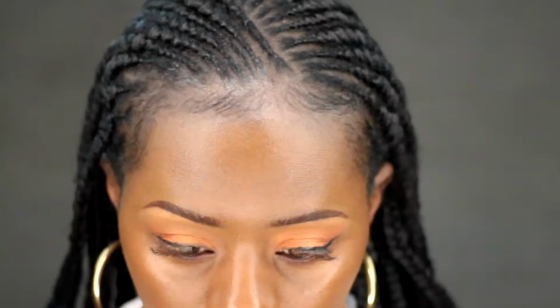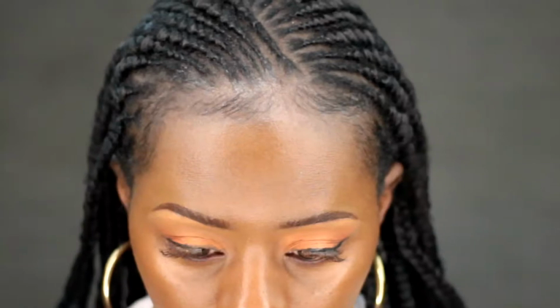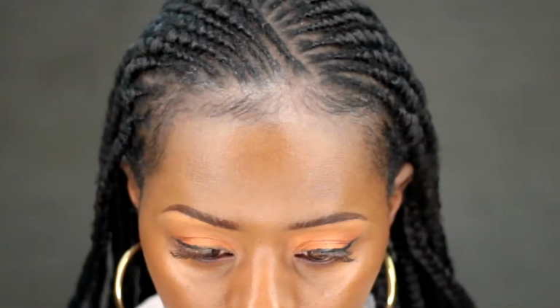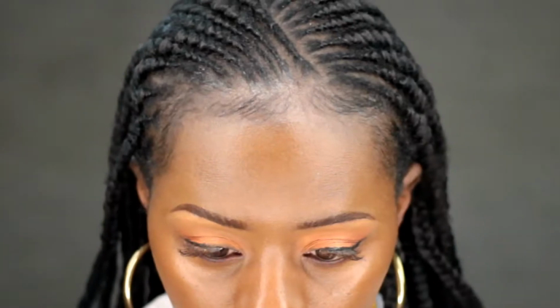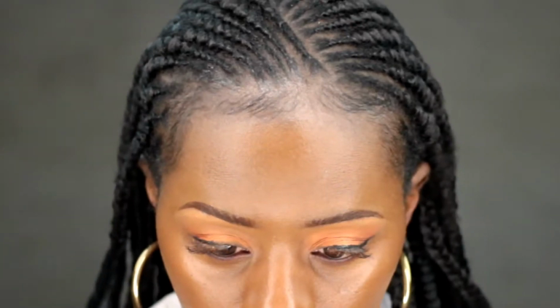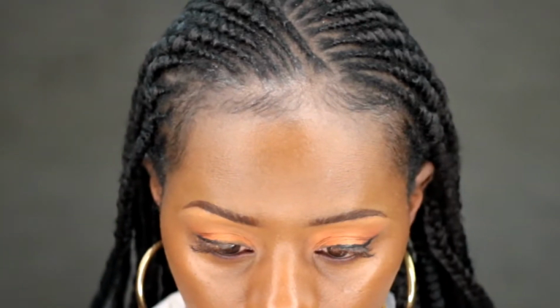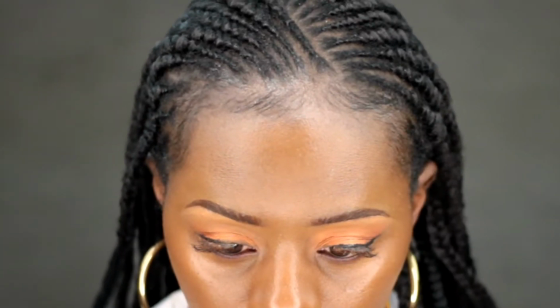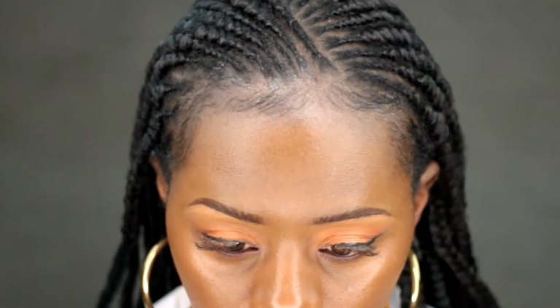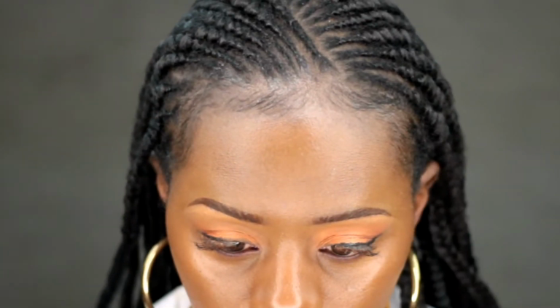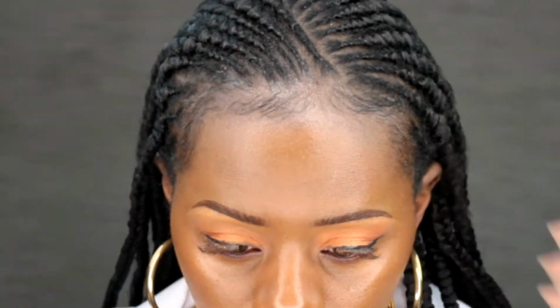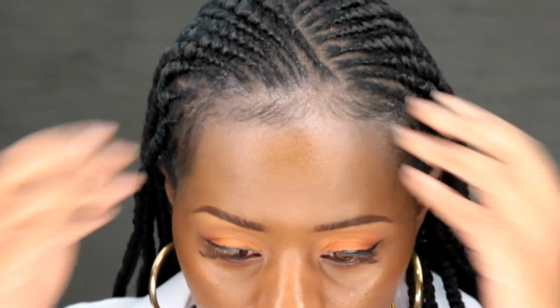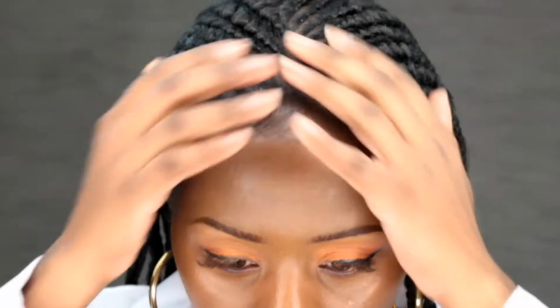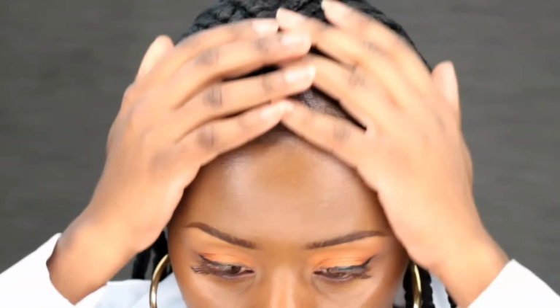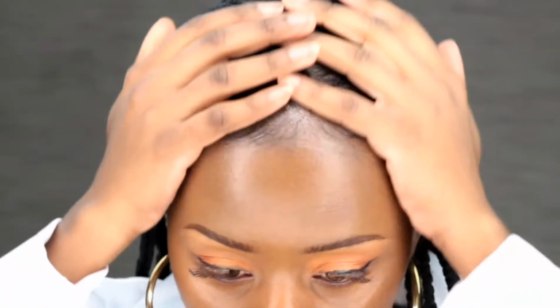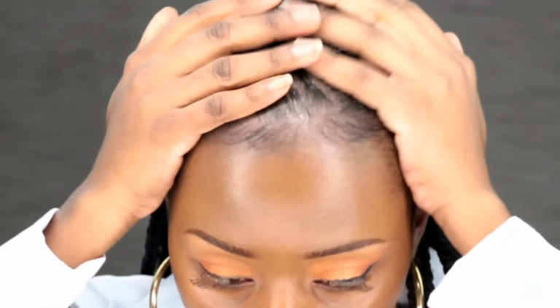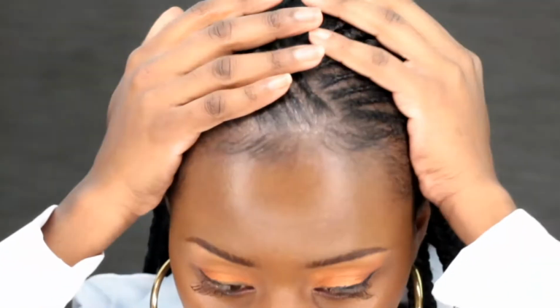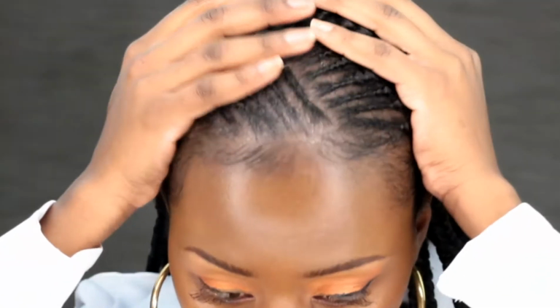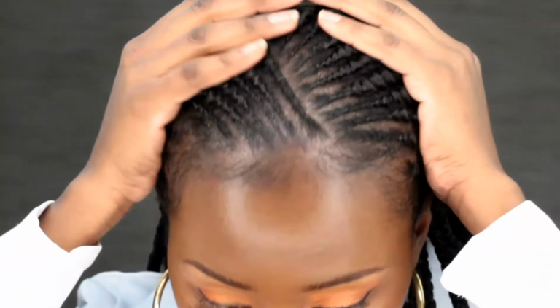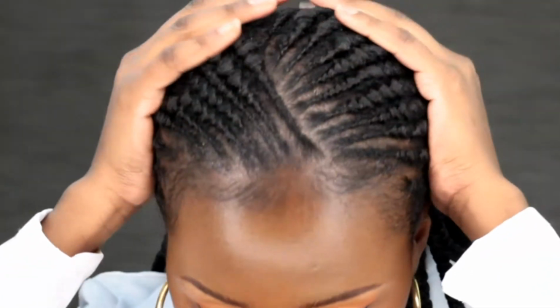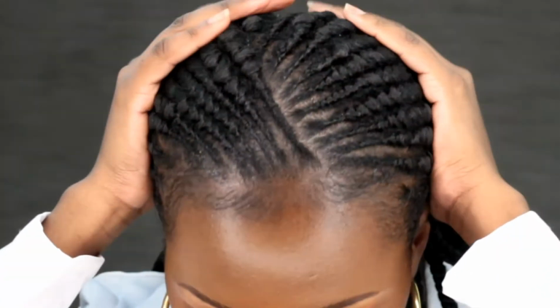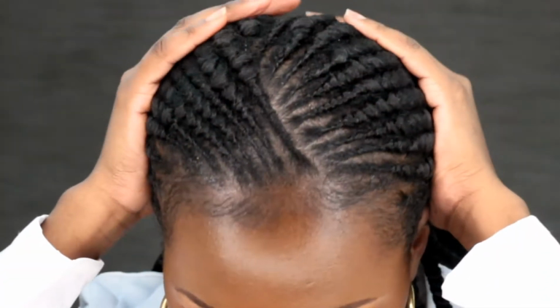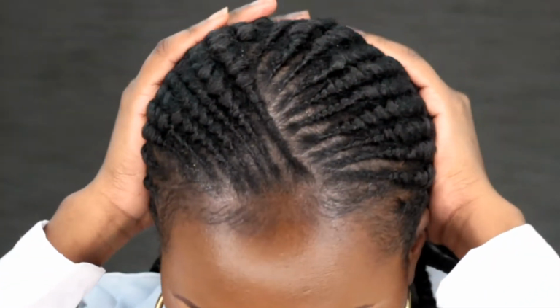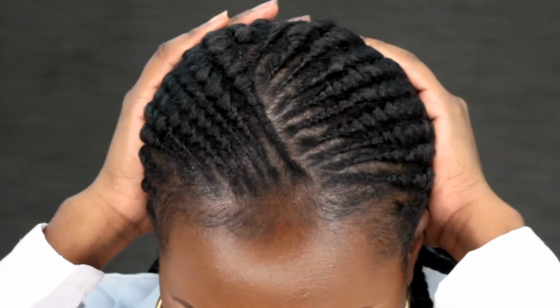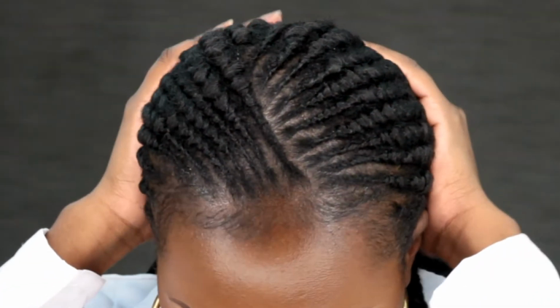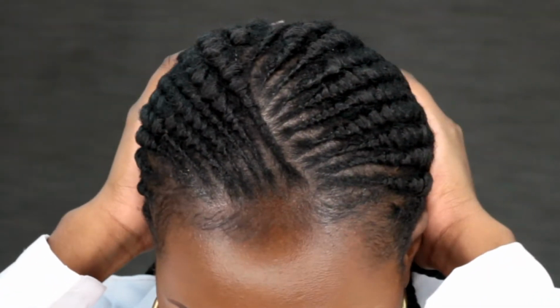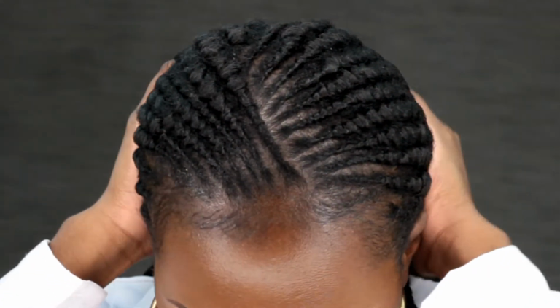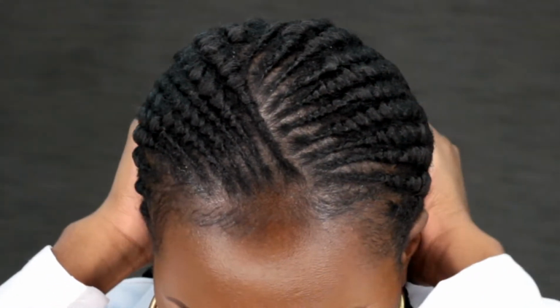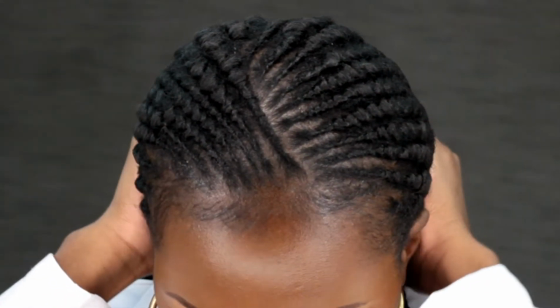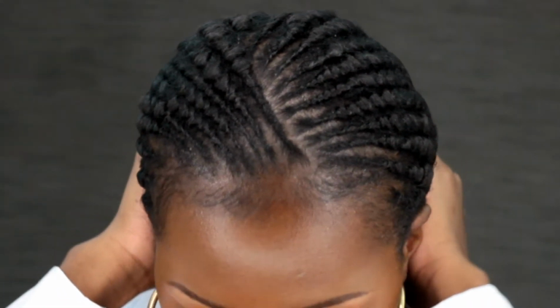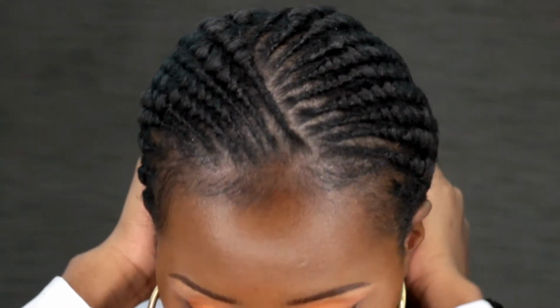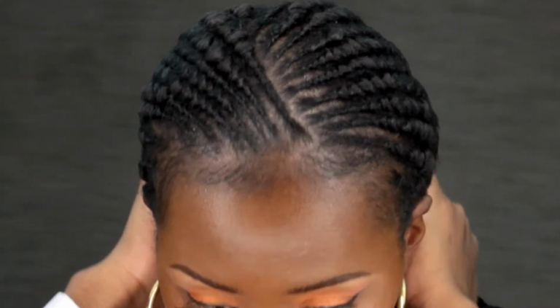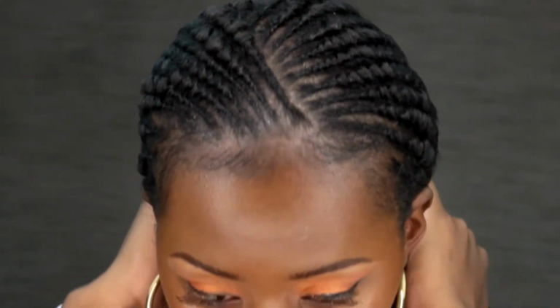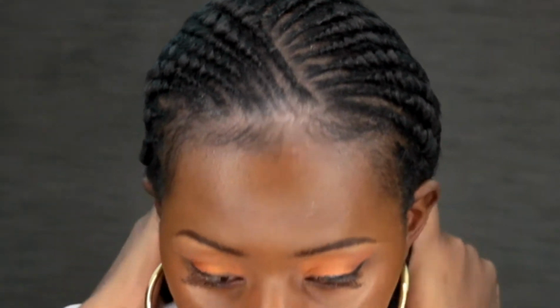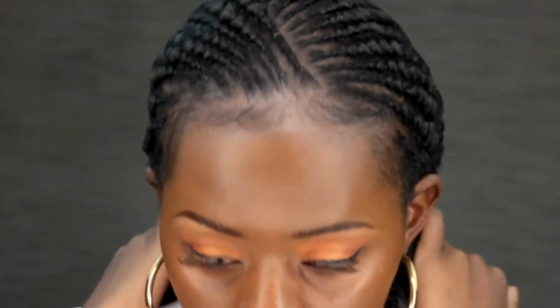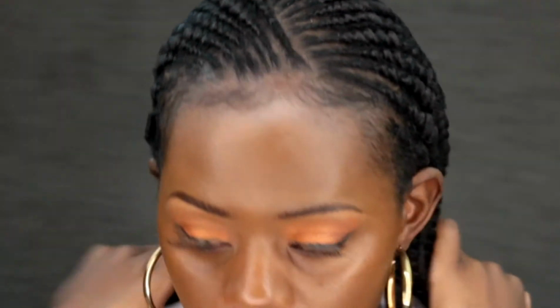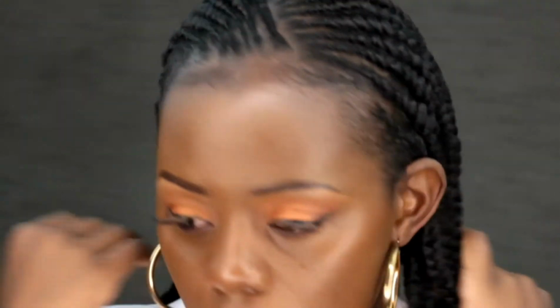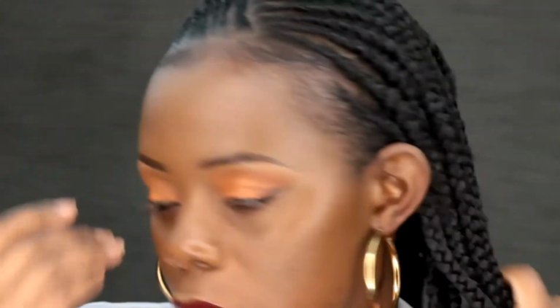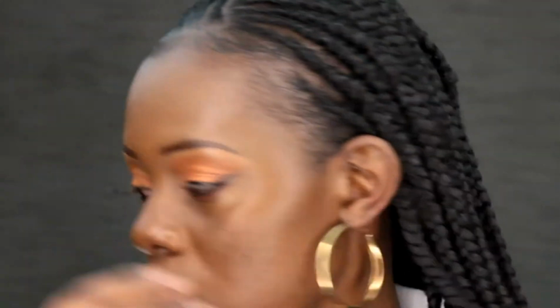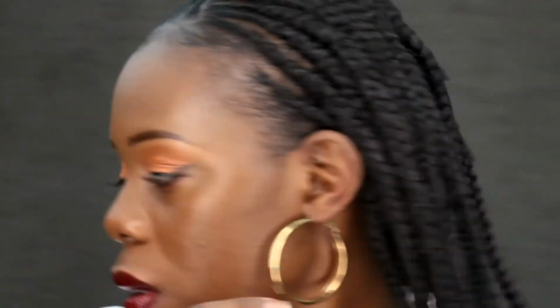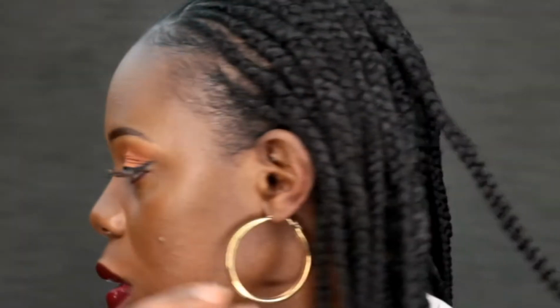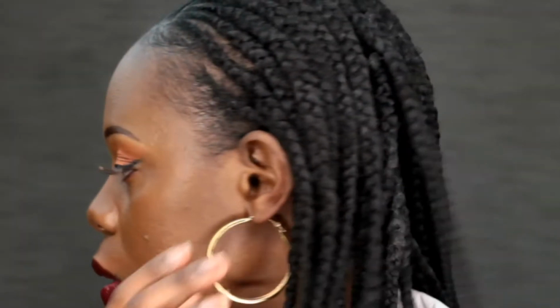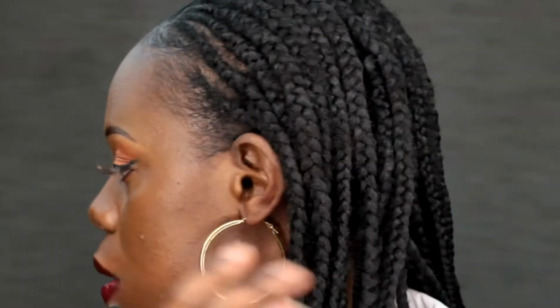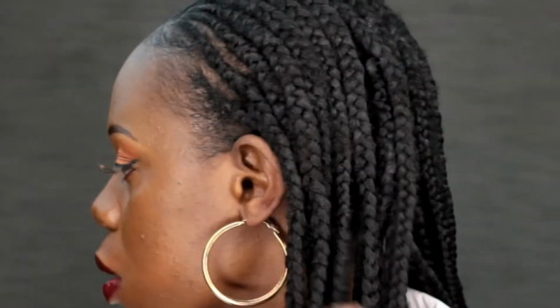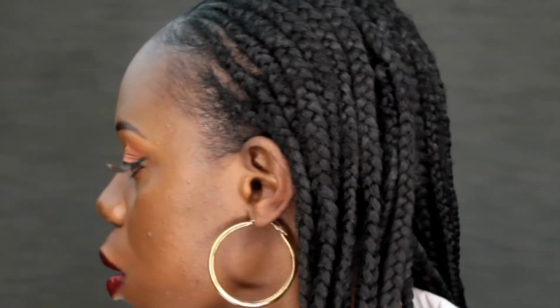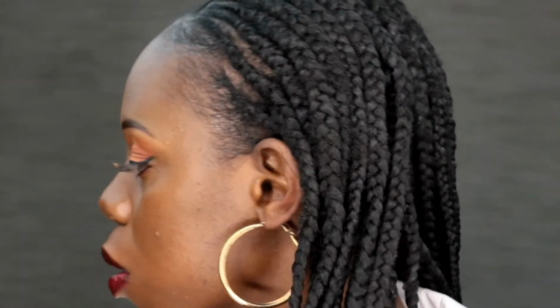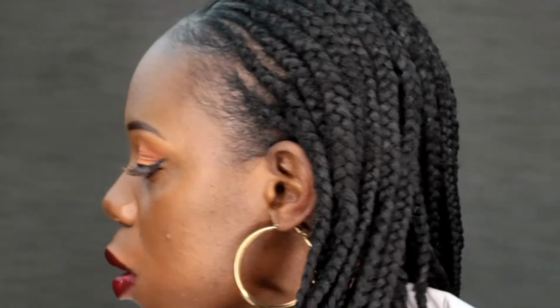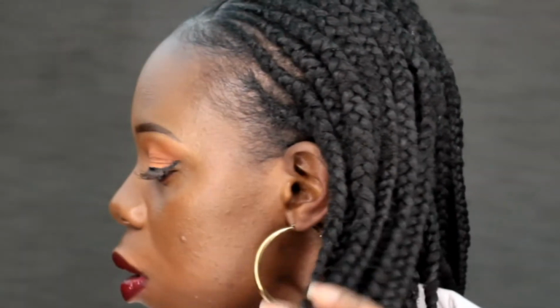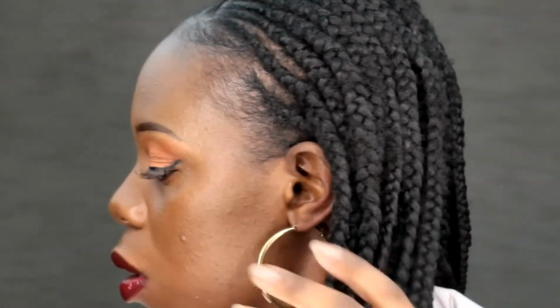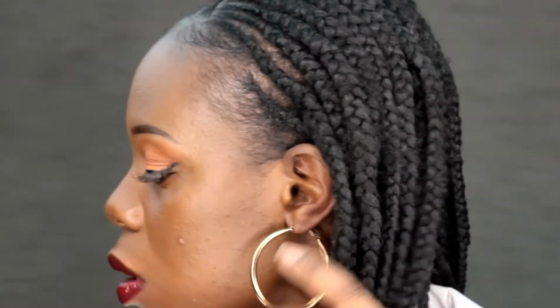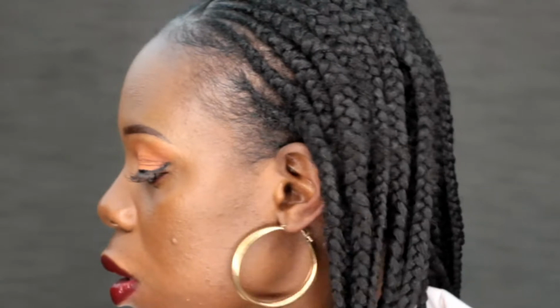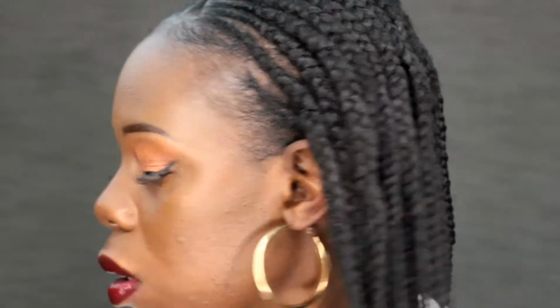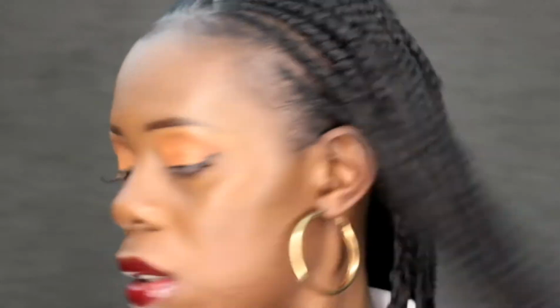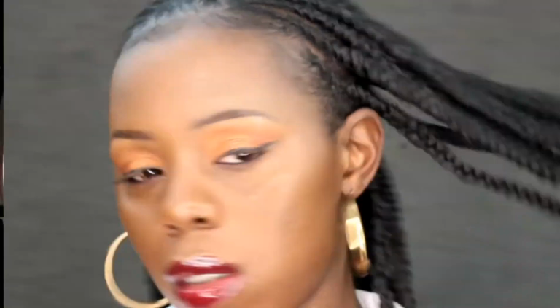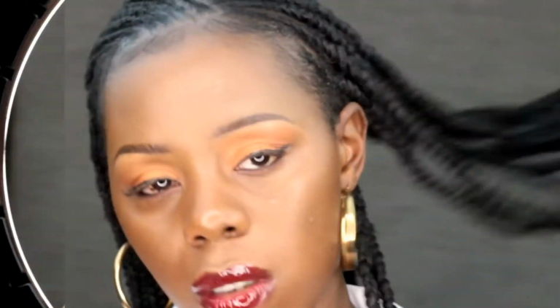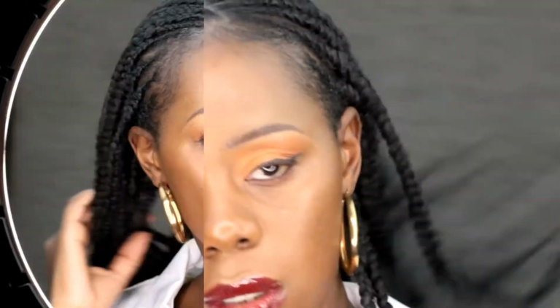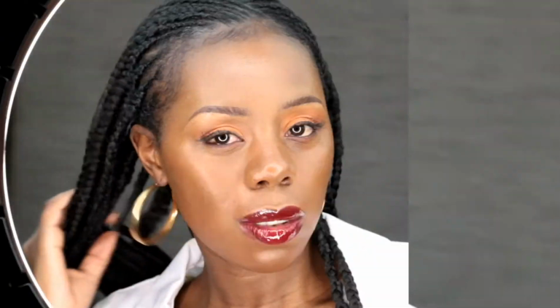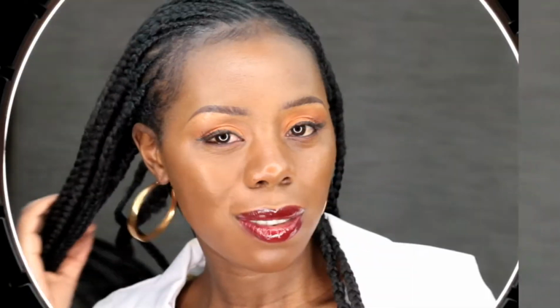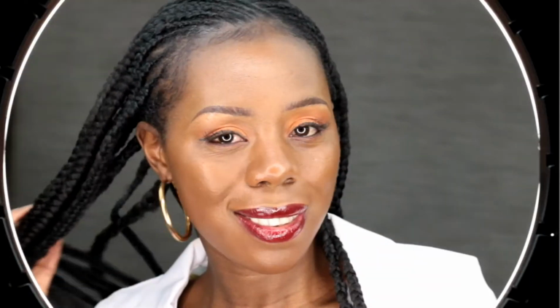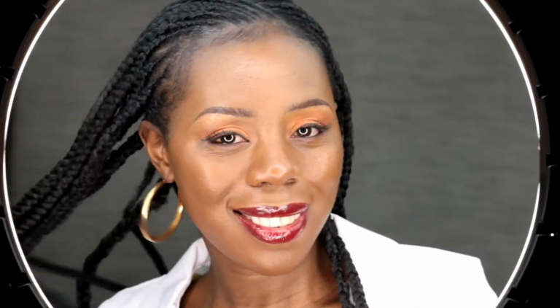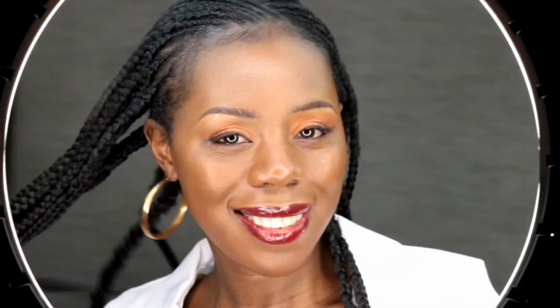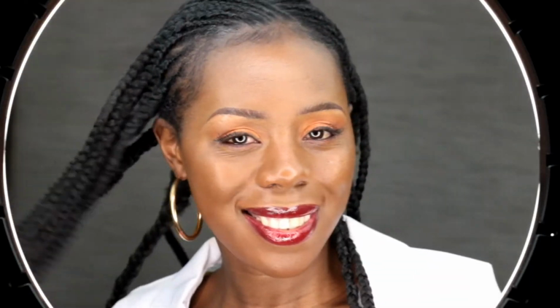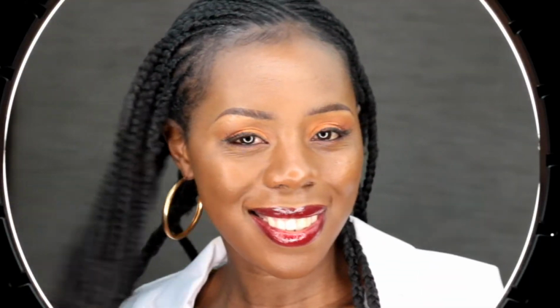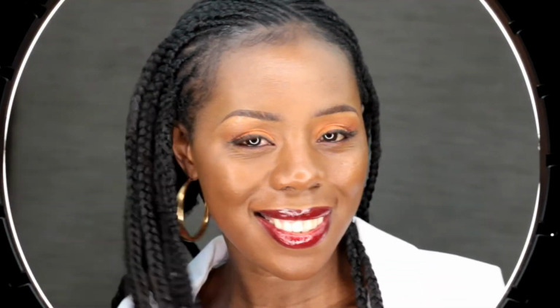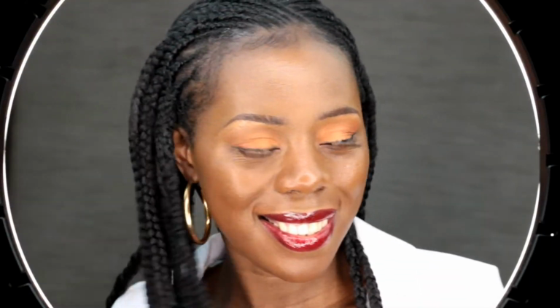Hello lovely people, welcome back to my channel. Today I'll be showing you how I achieved this hairstyle.